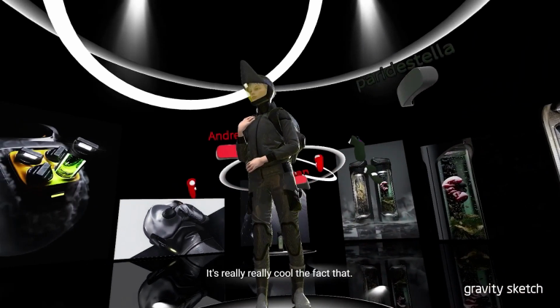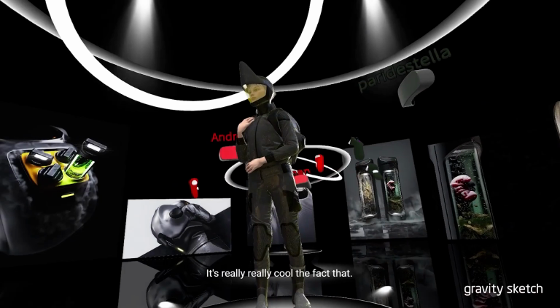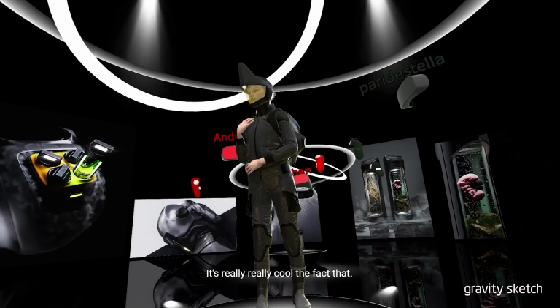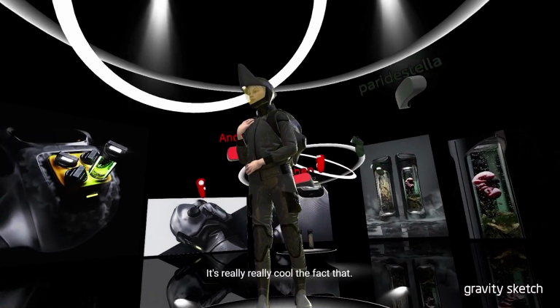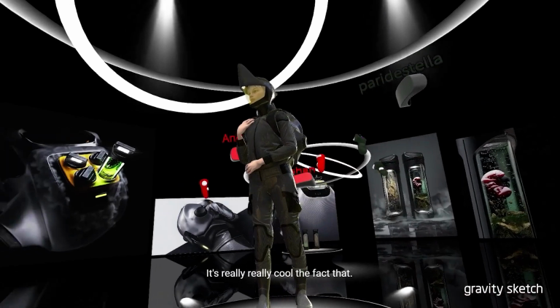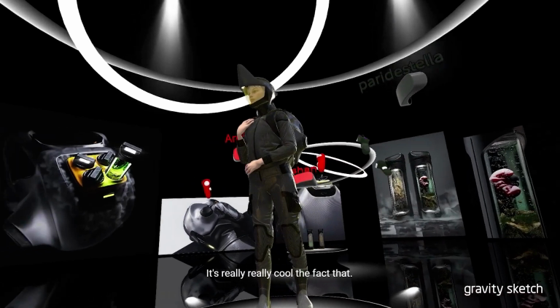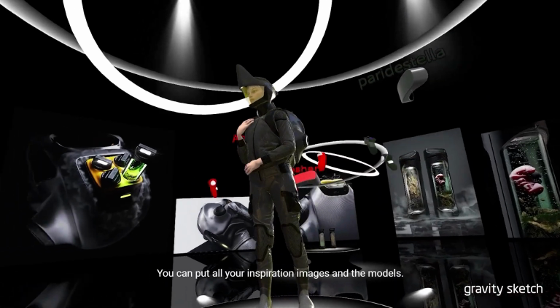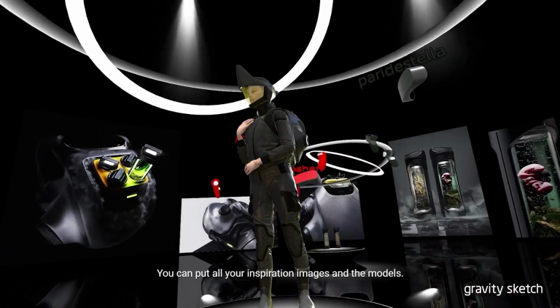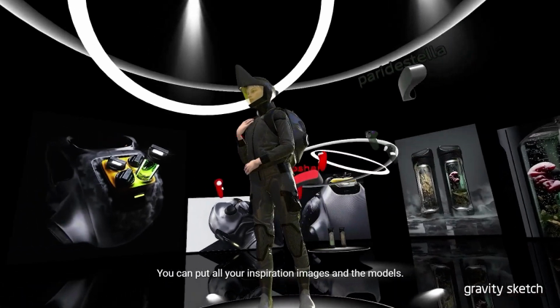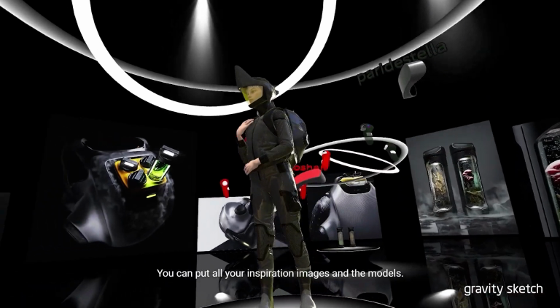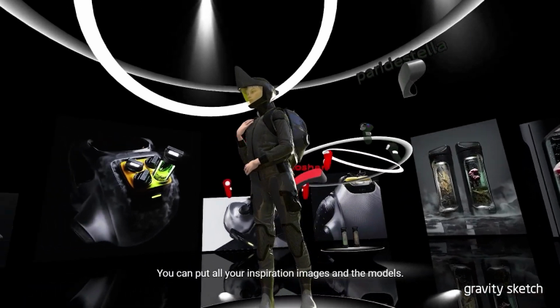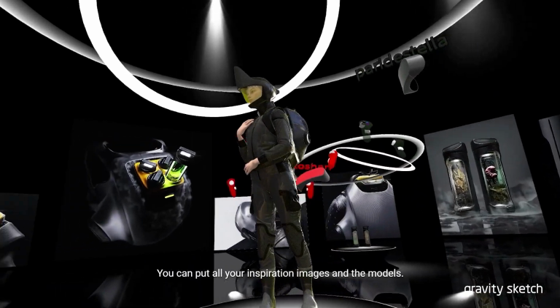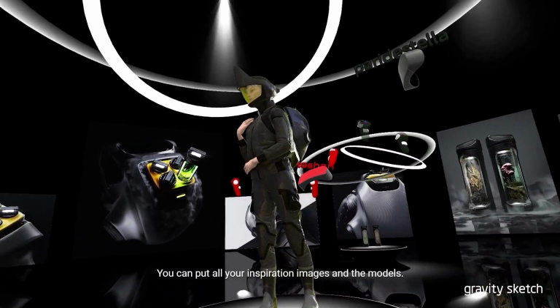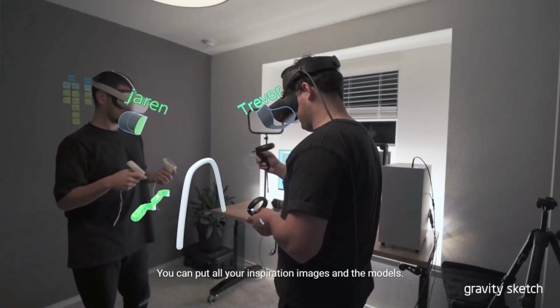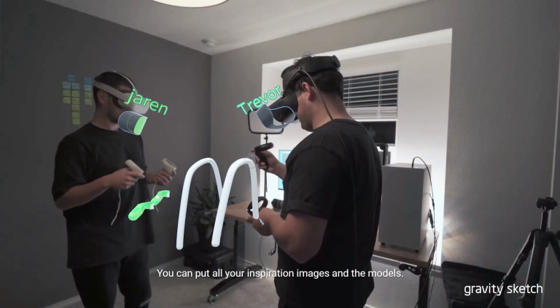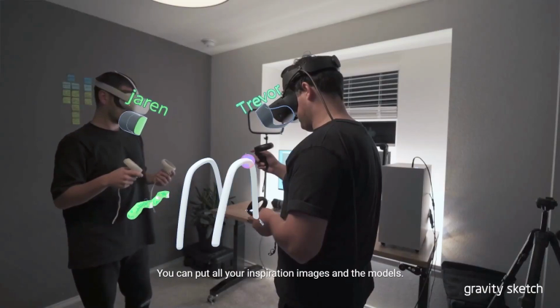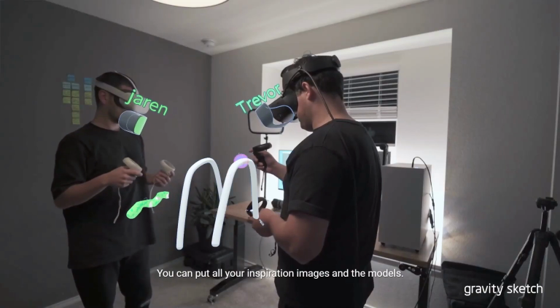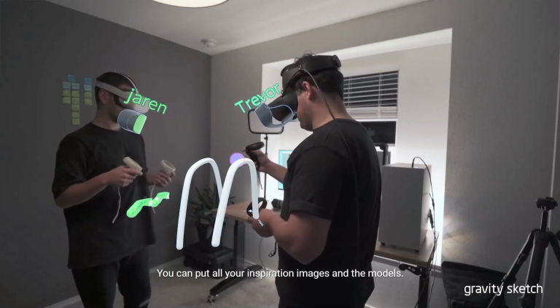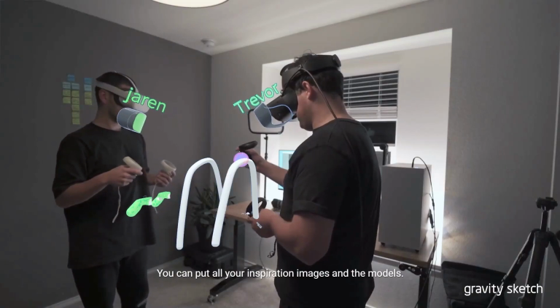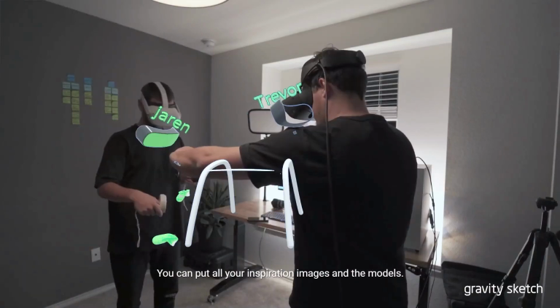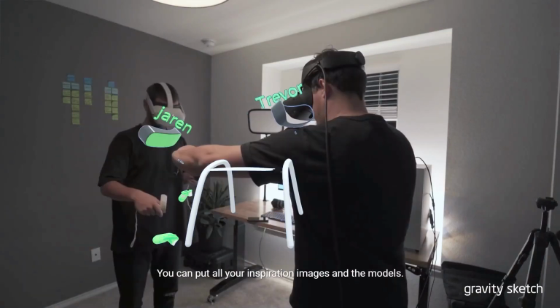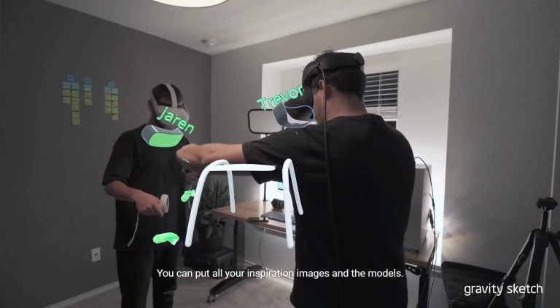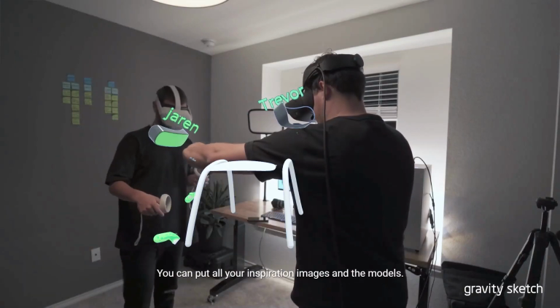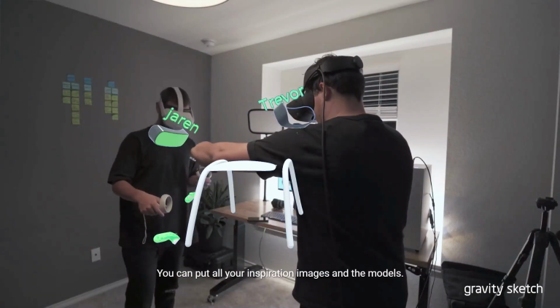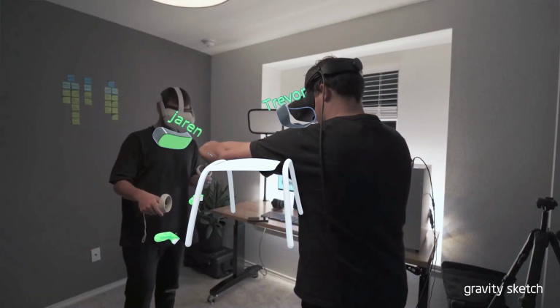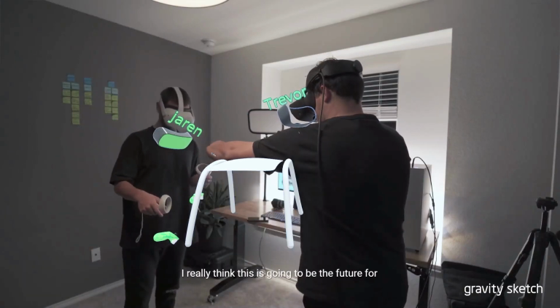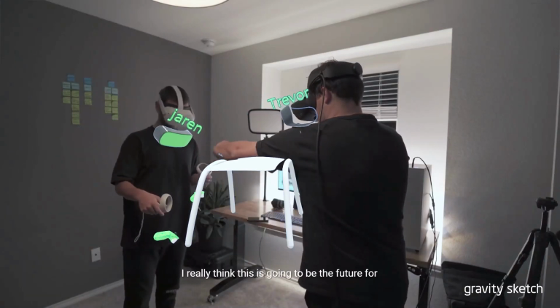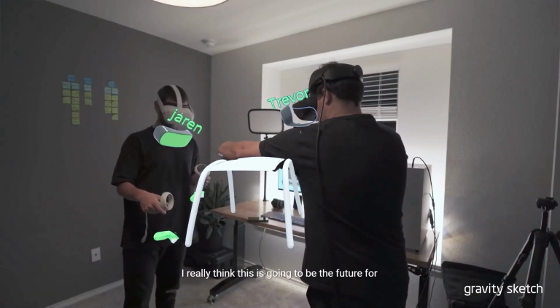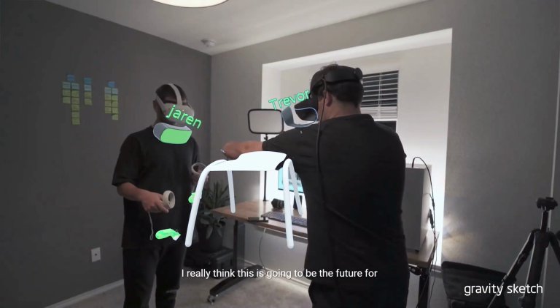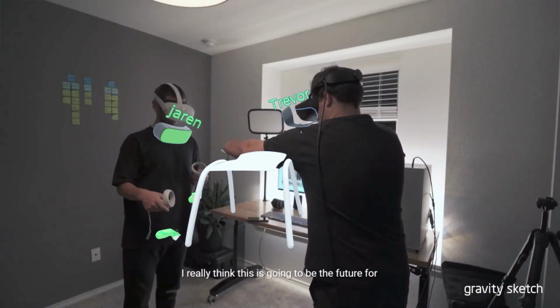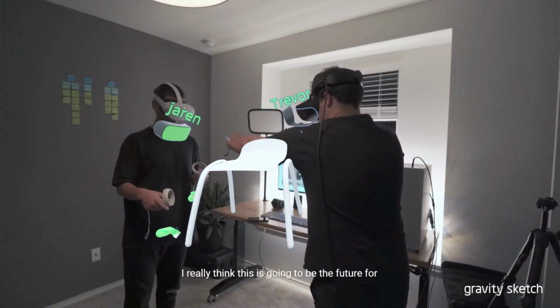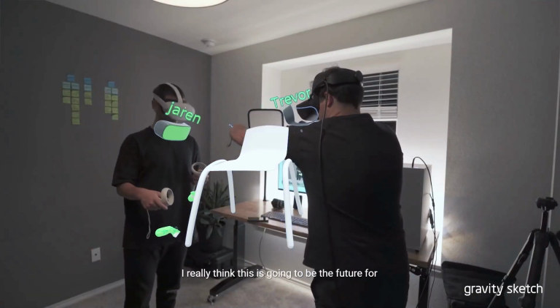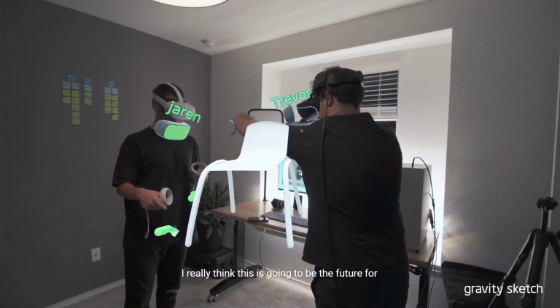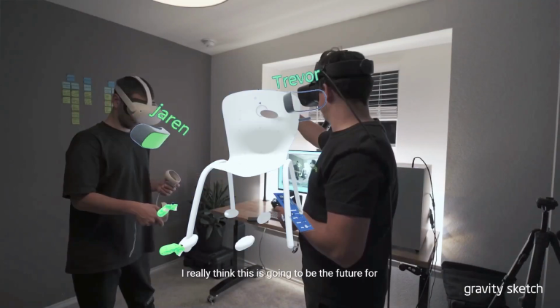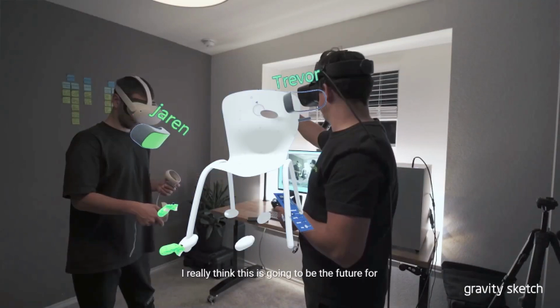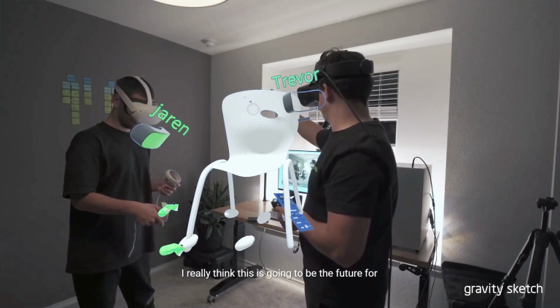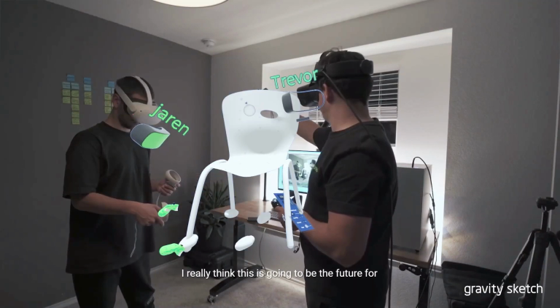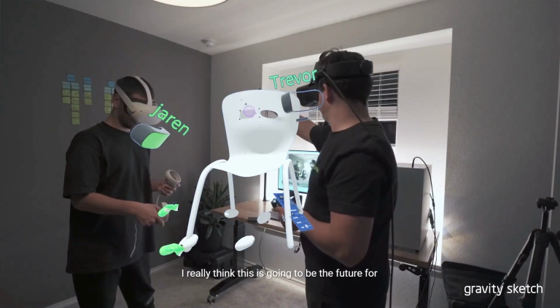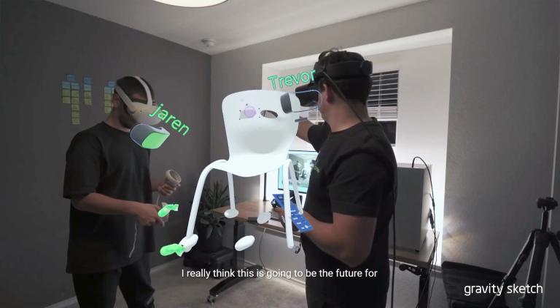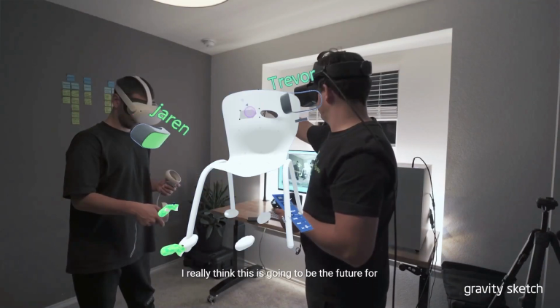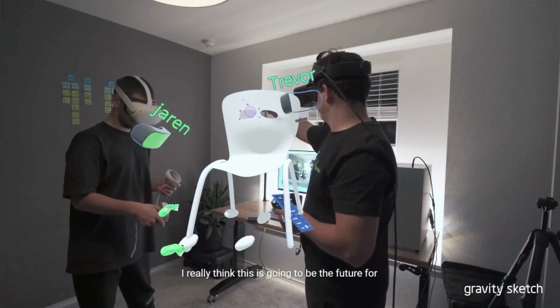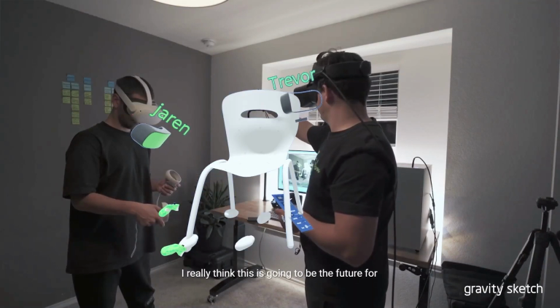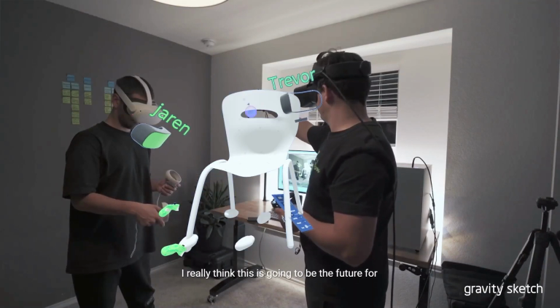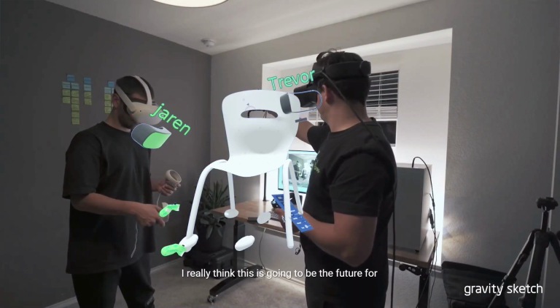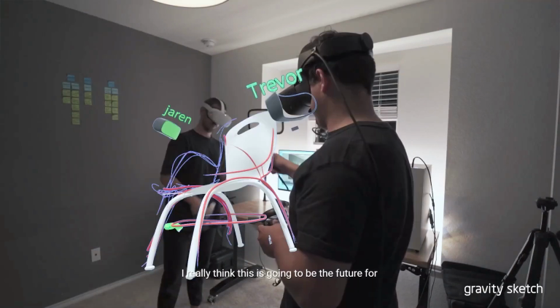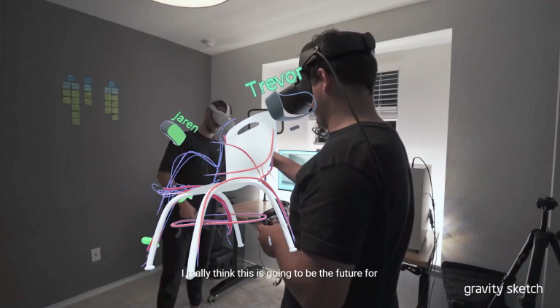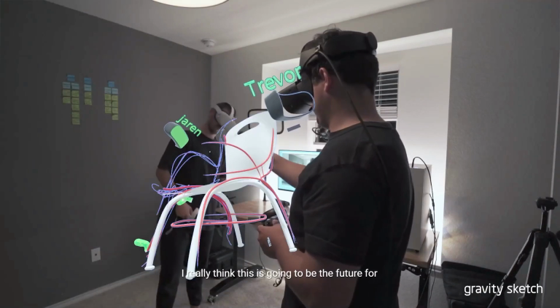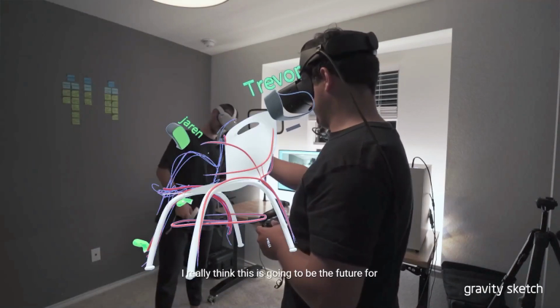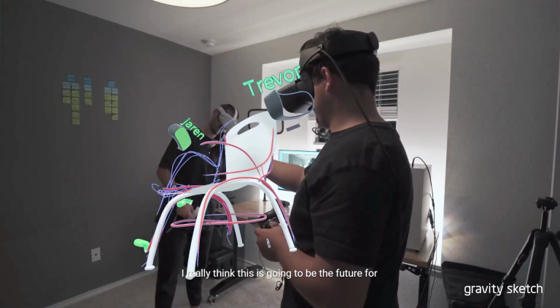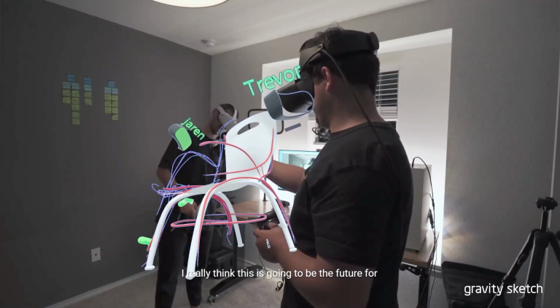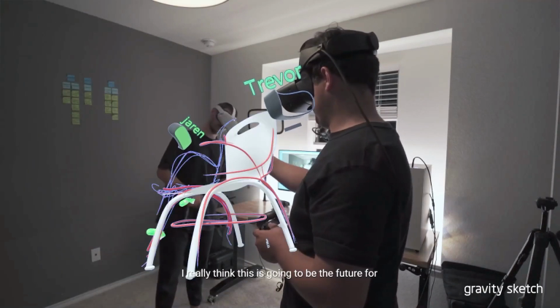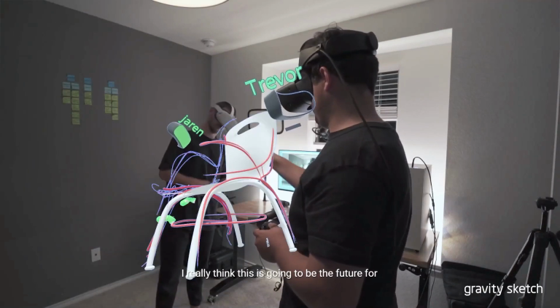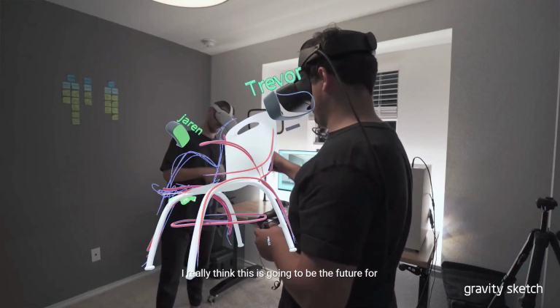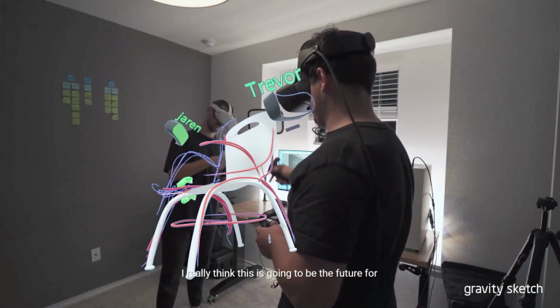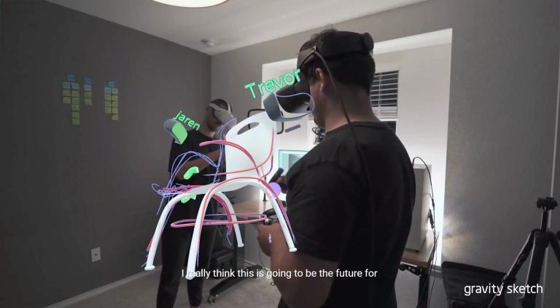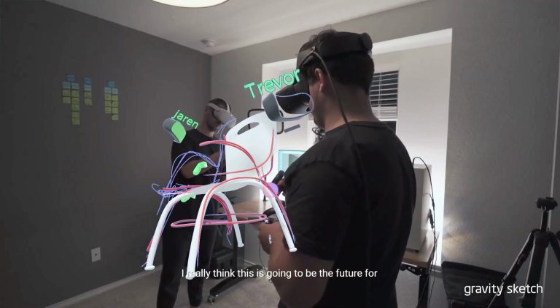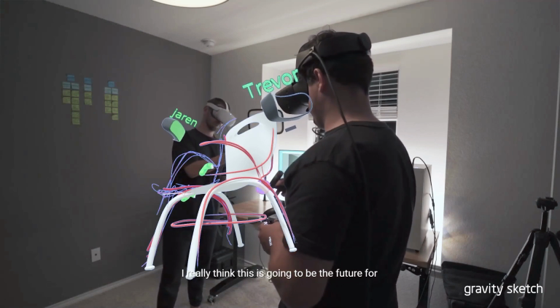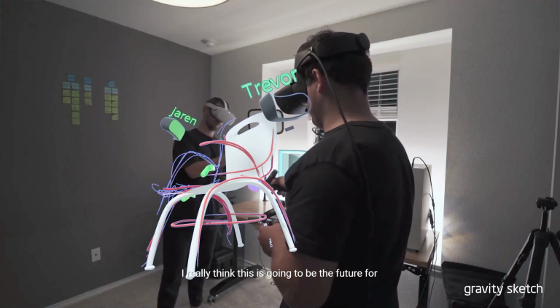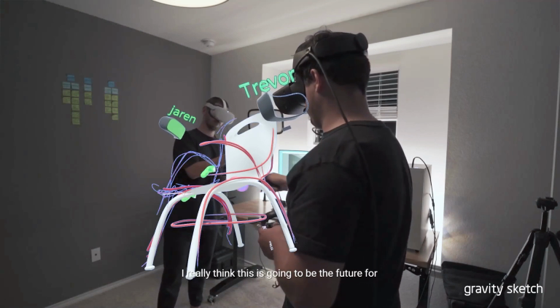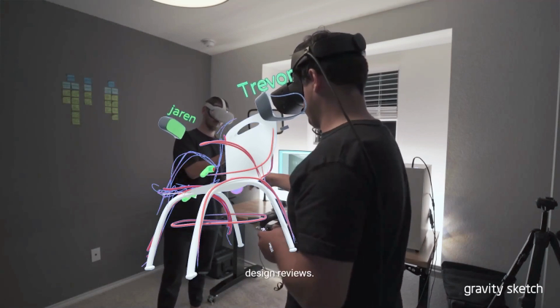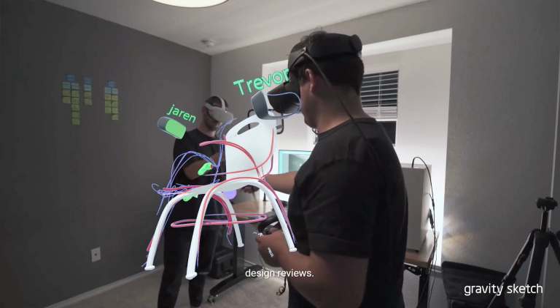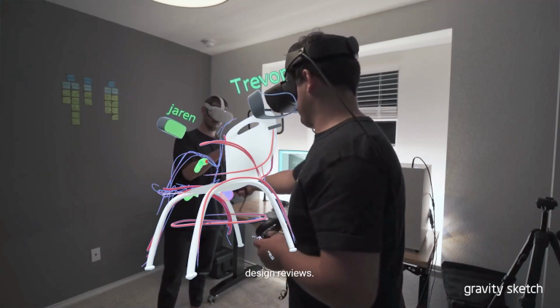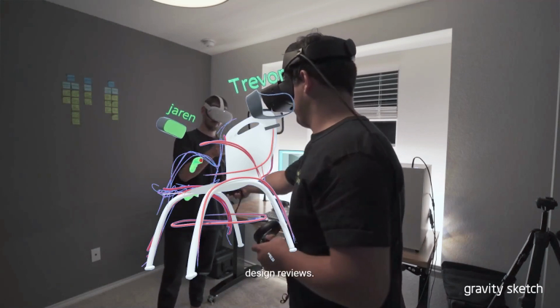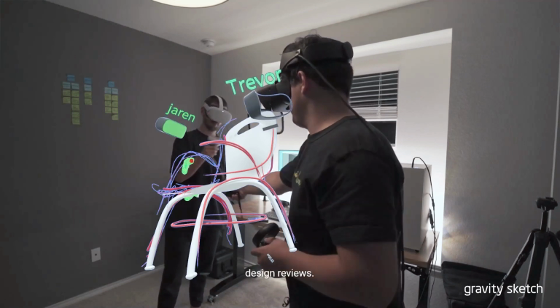It's really cool the fact that you can put all your inspiration in the scenes and the models. I really think that this is going to be the future for design reviews.